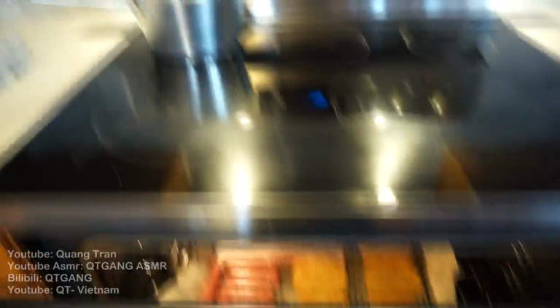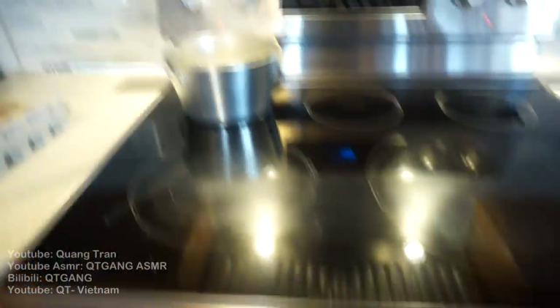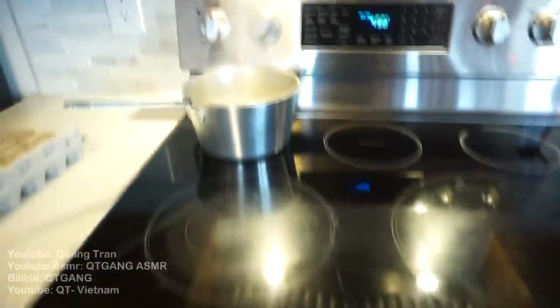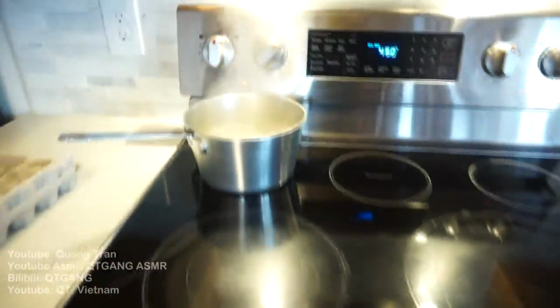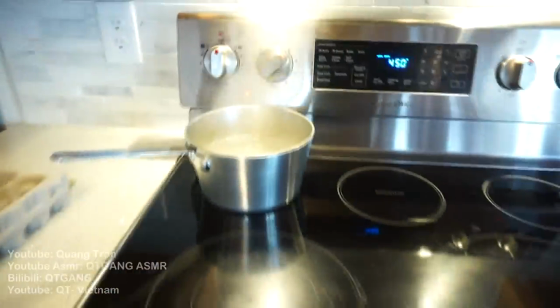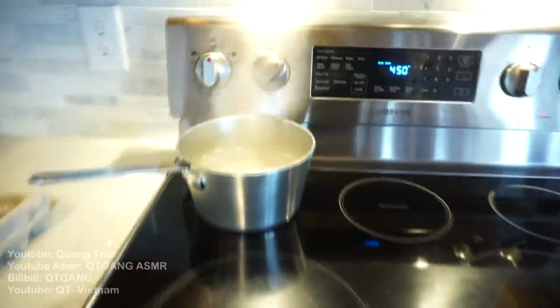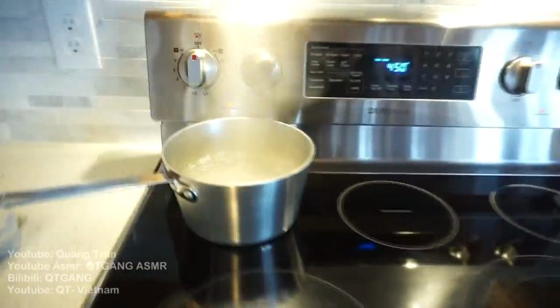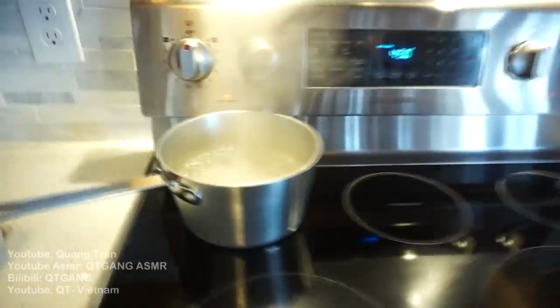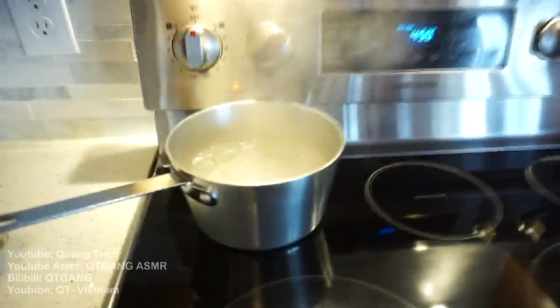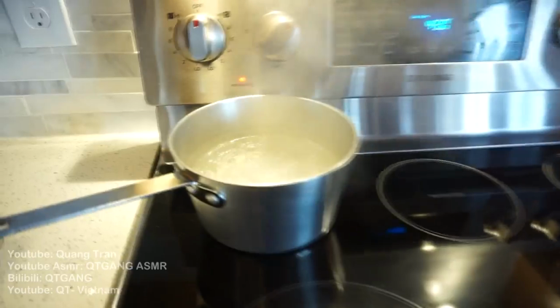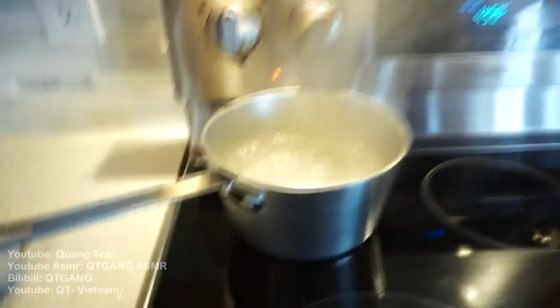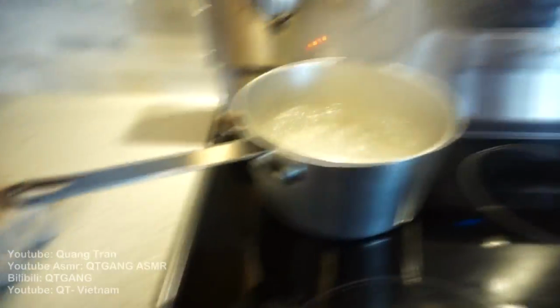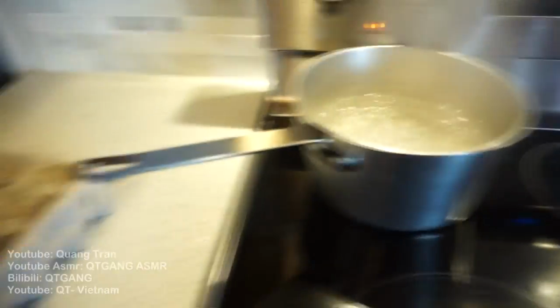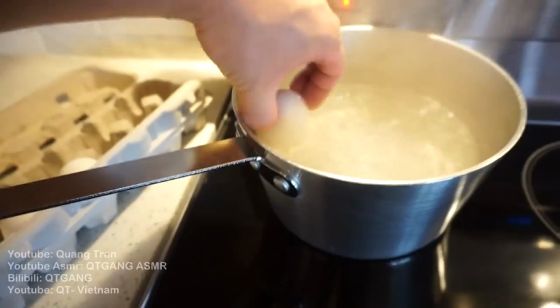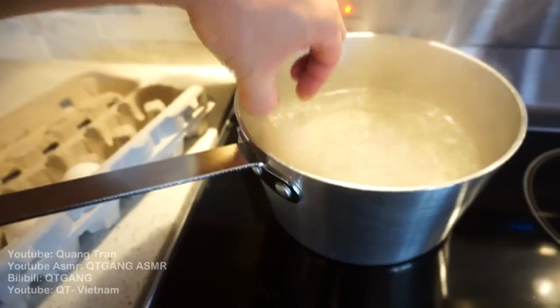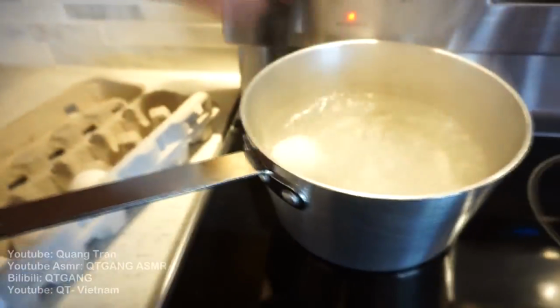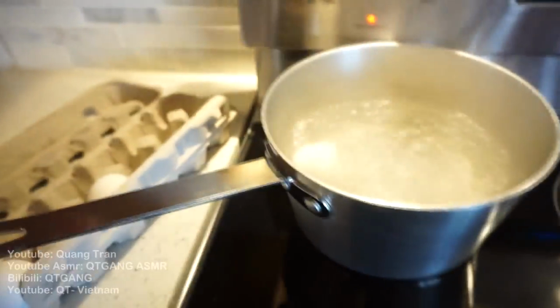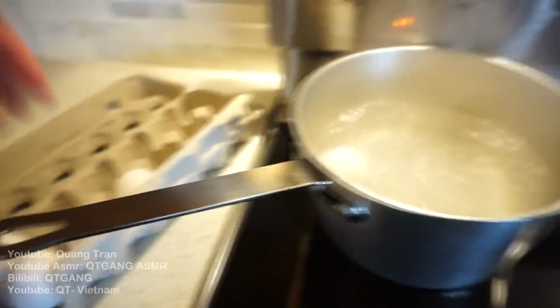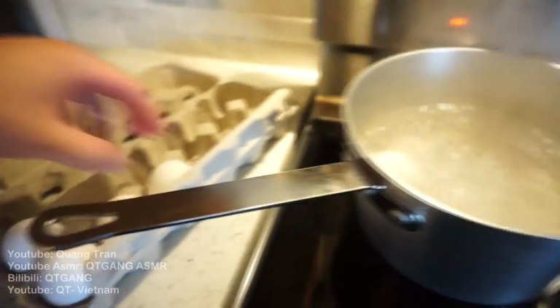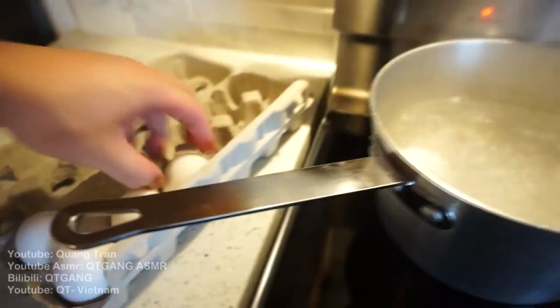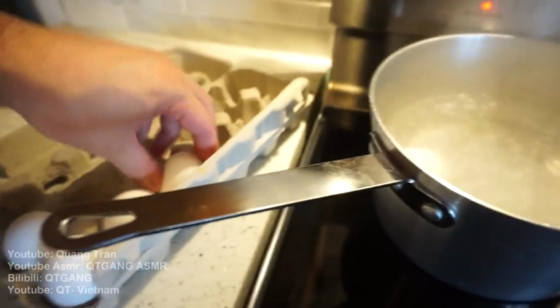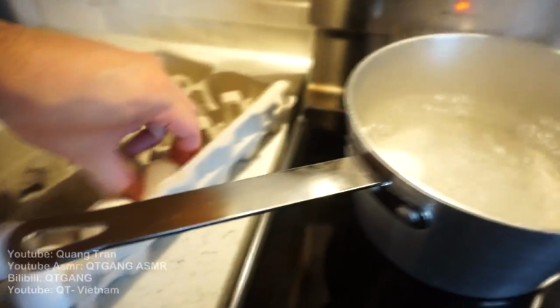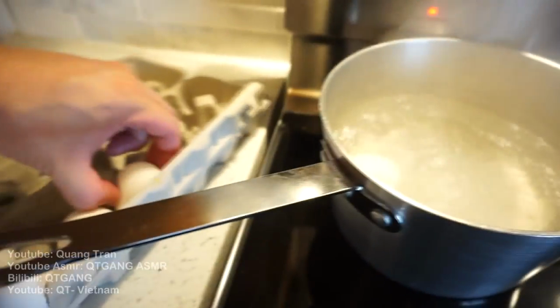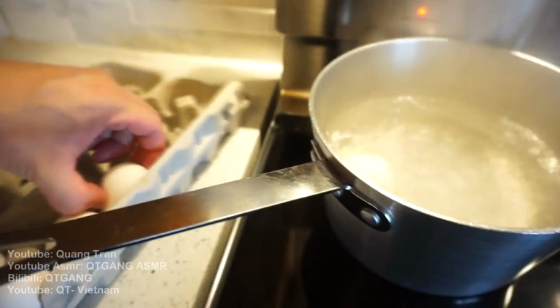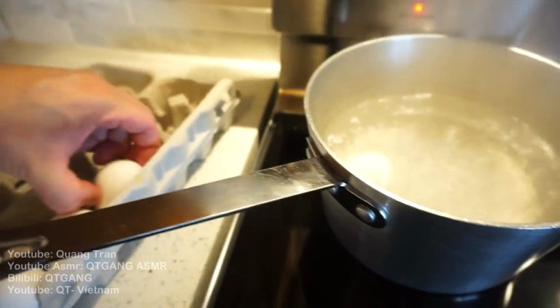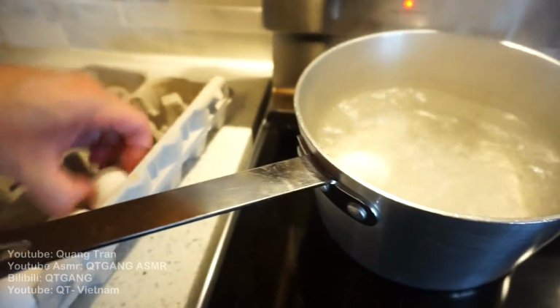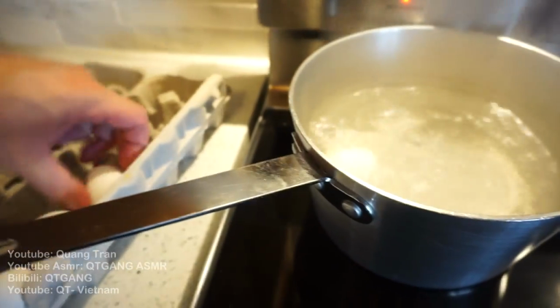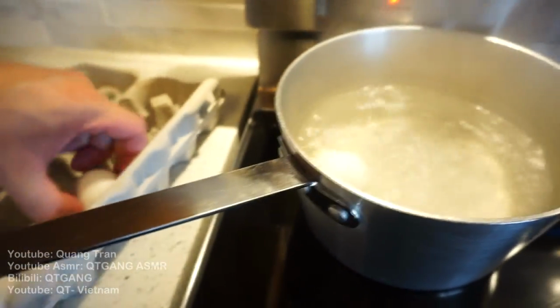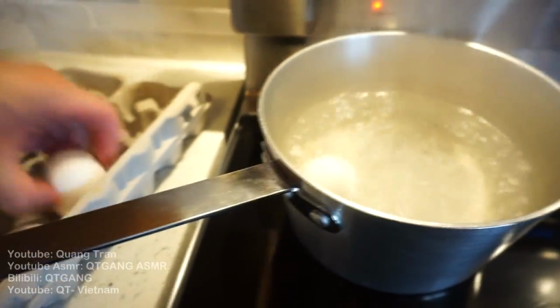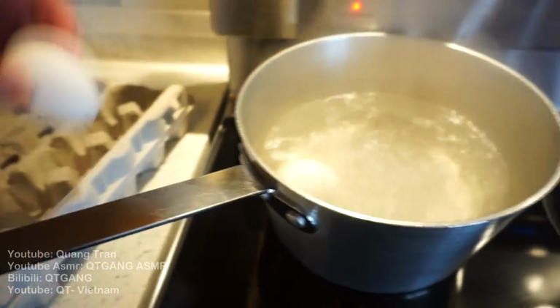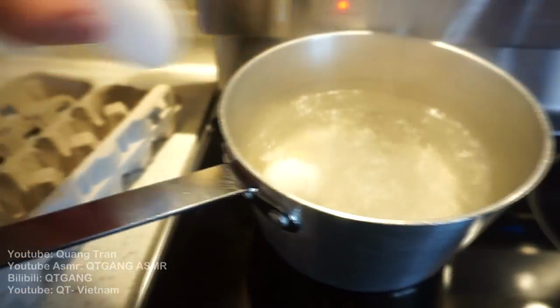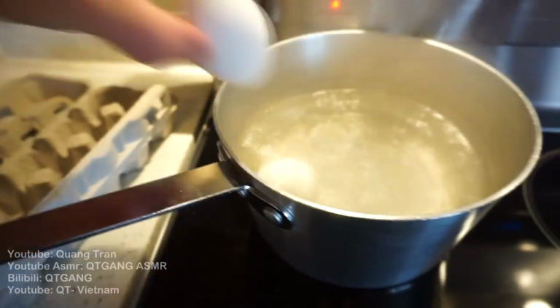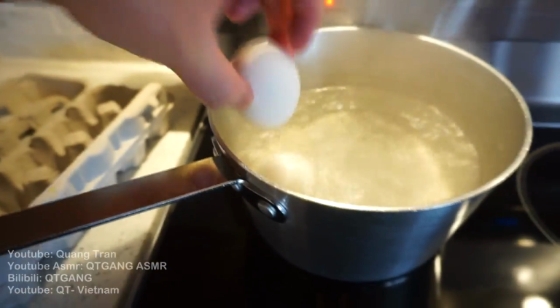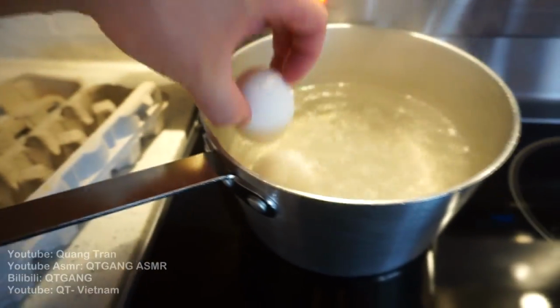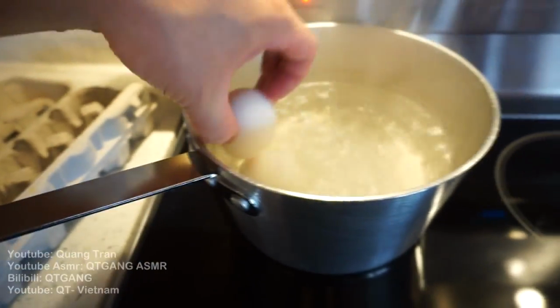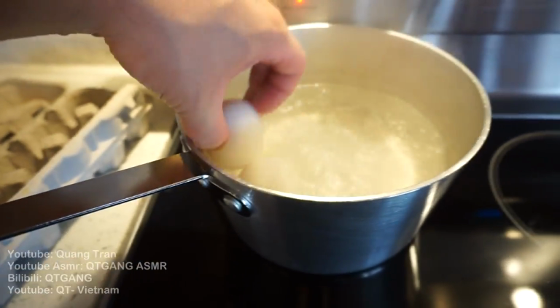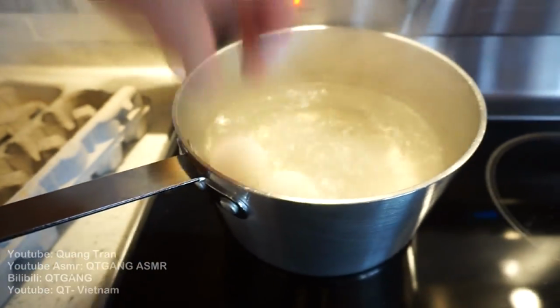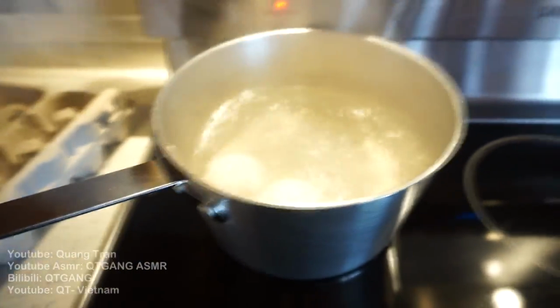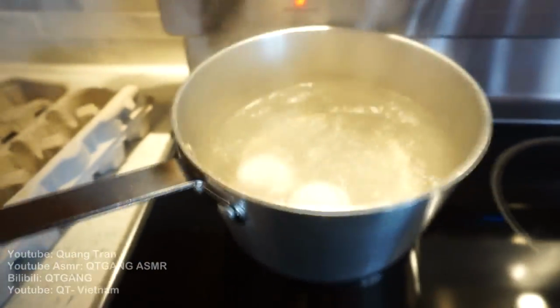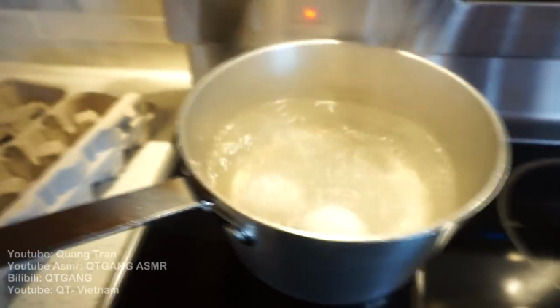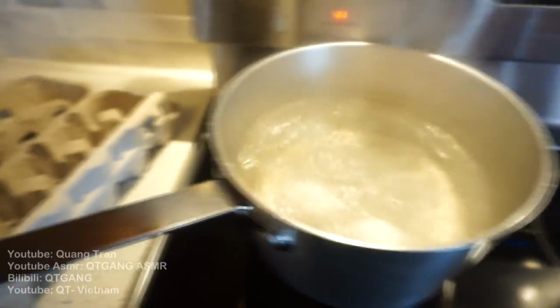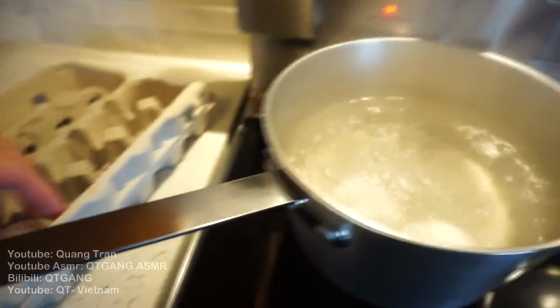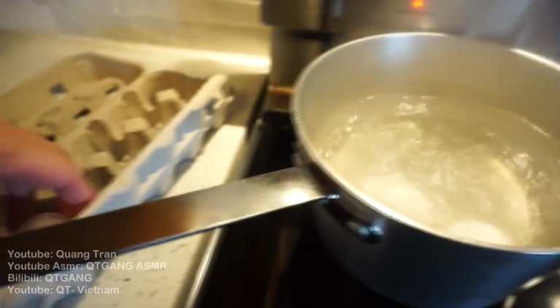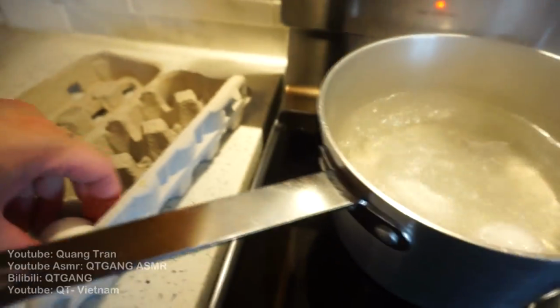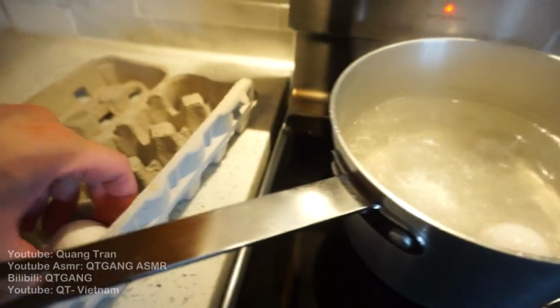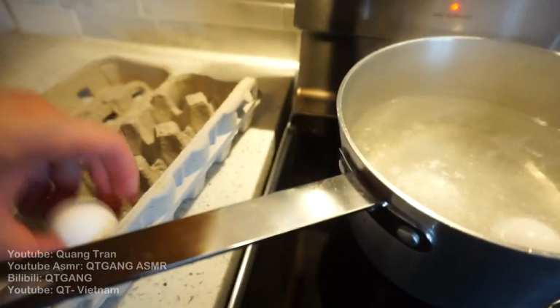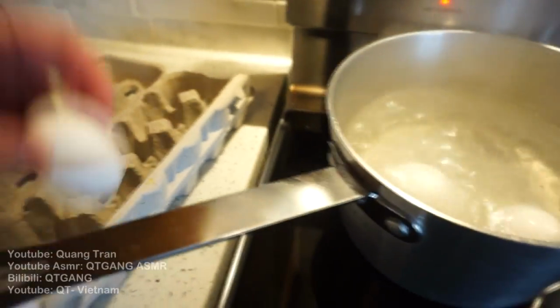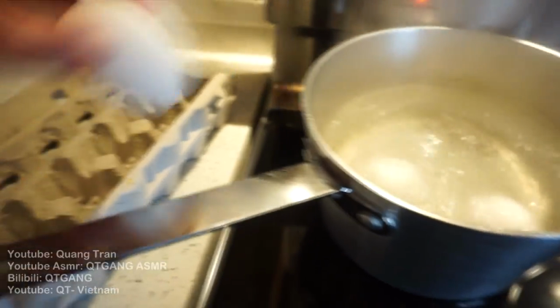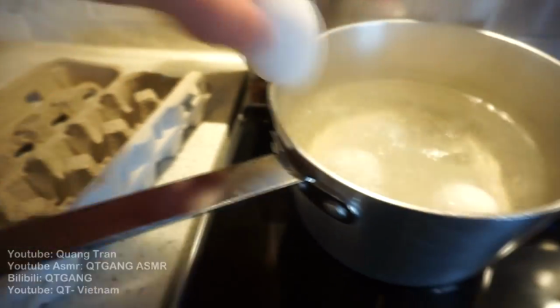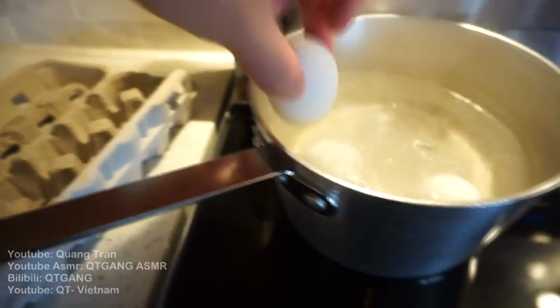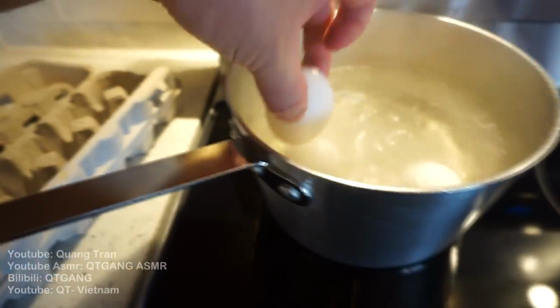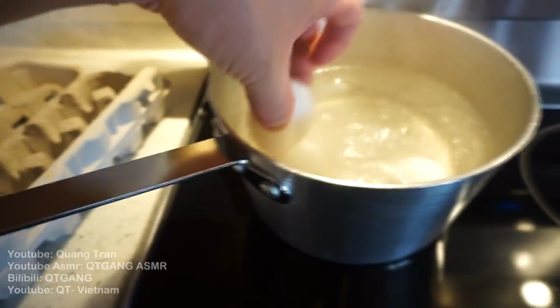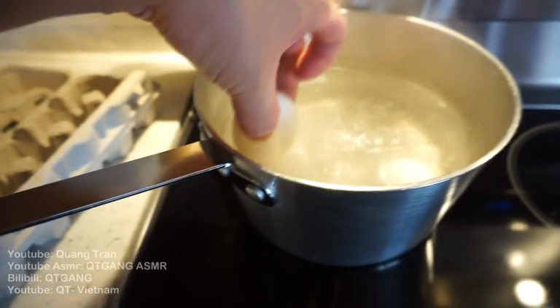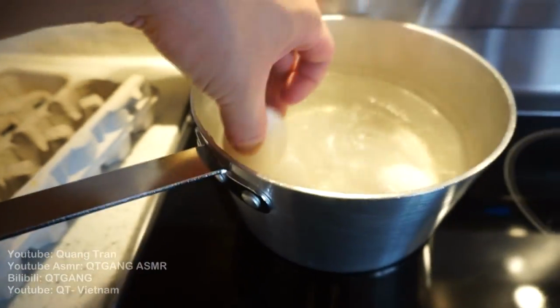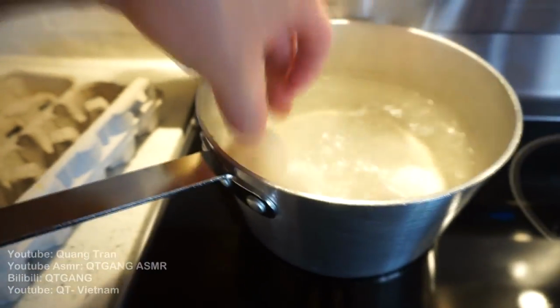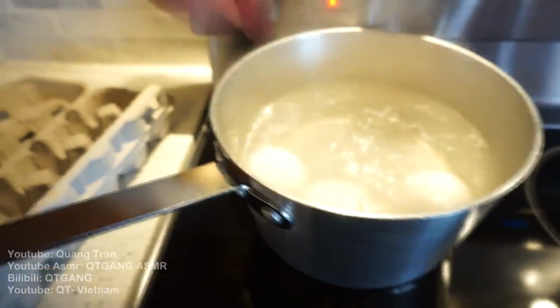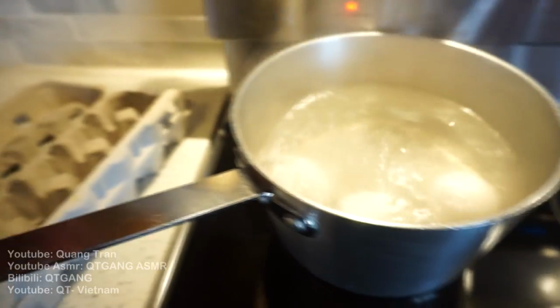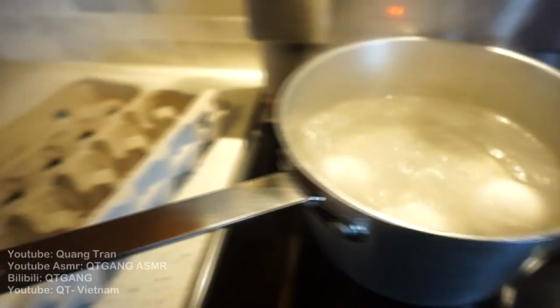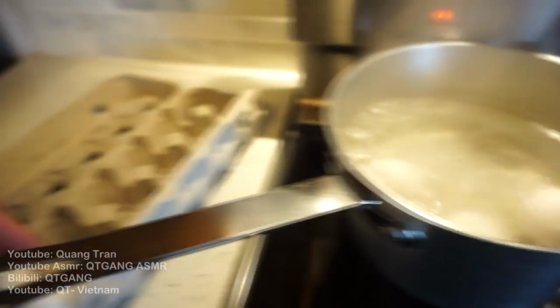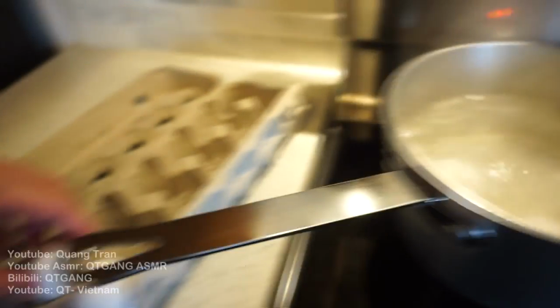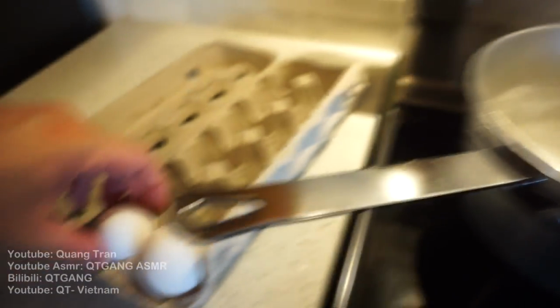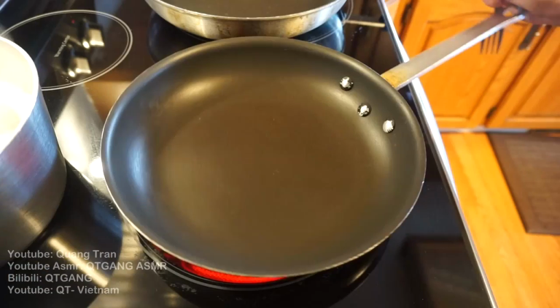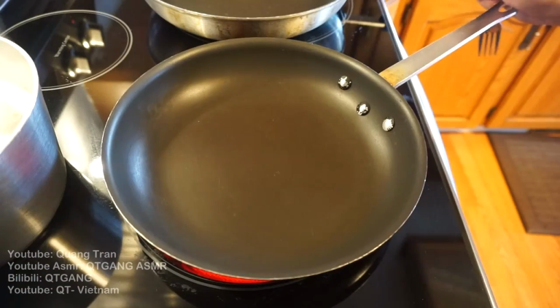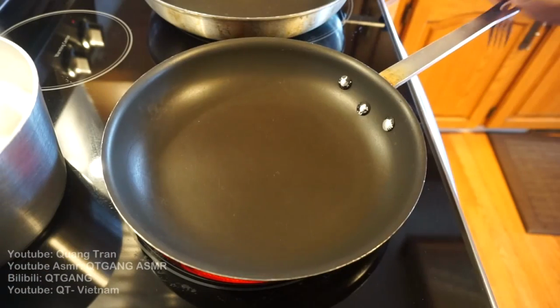I got boiling water here. Take 5 eggs, dump them into the pot, and we're gonna boil this for about 6 minutes.